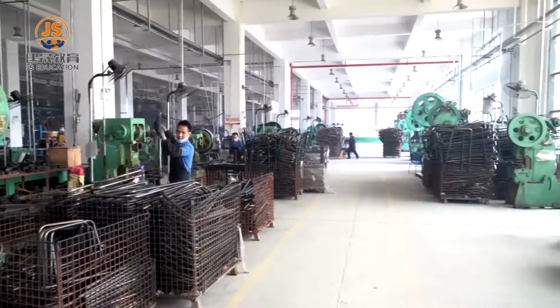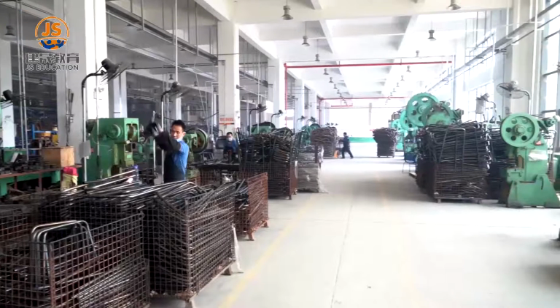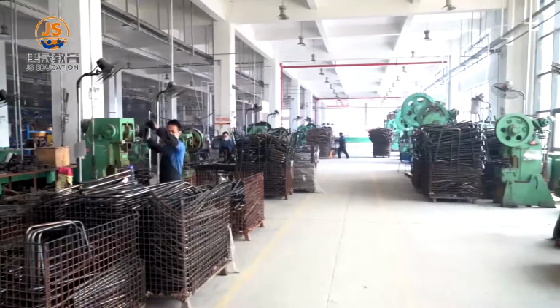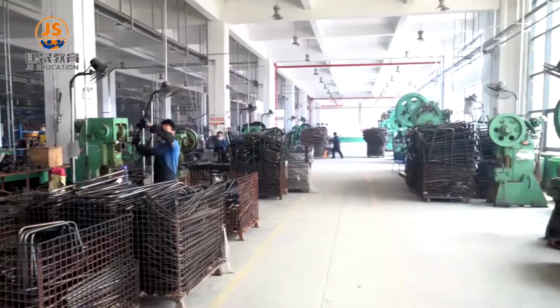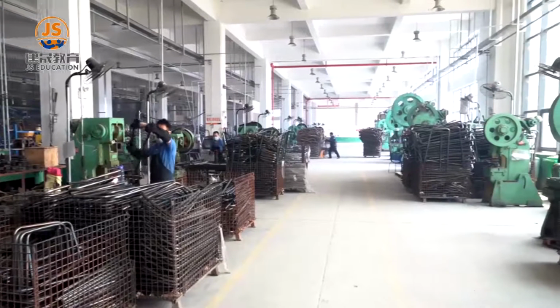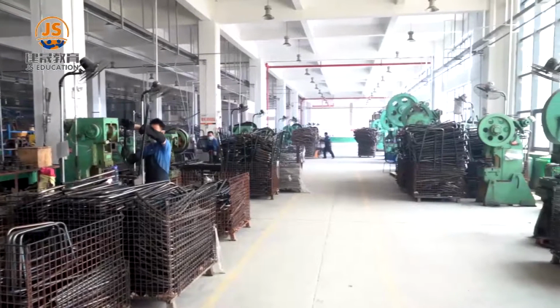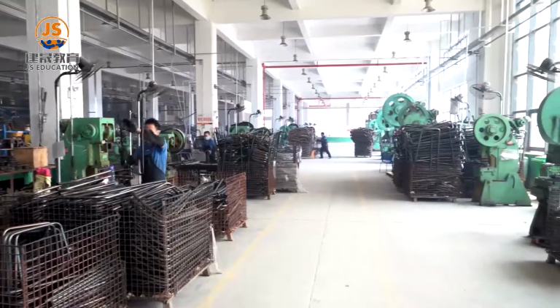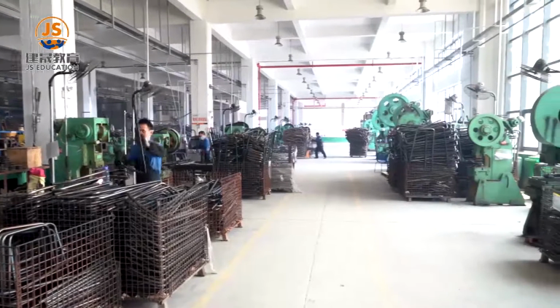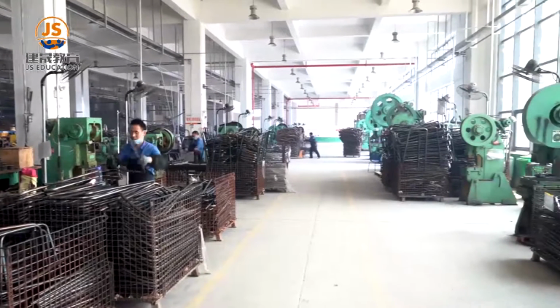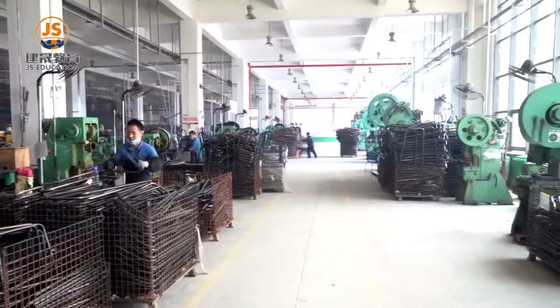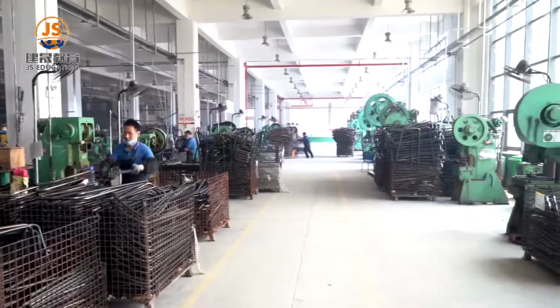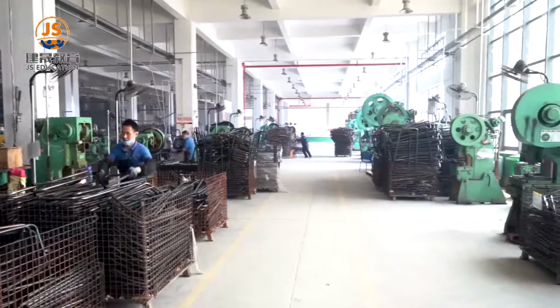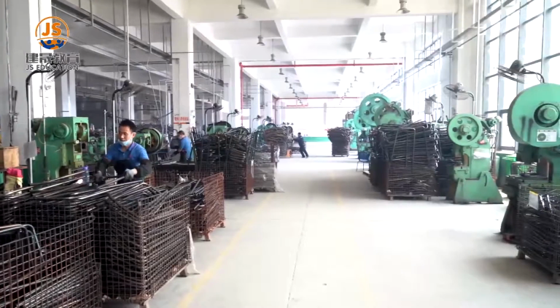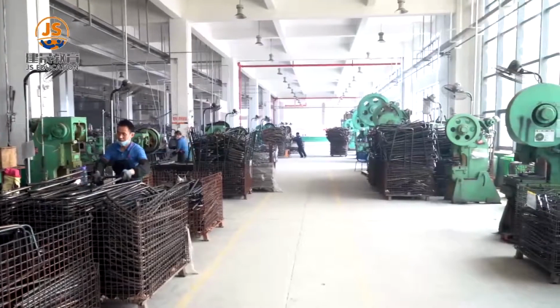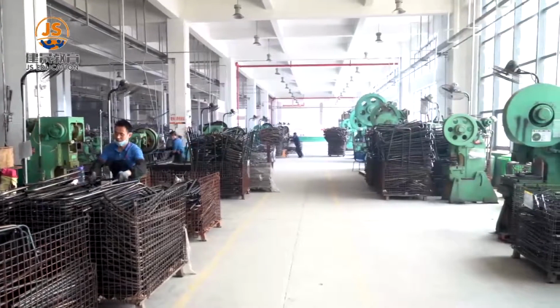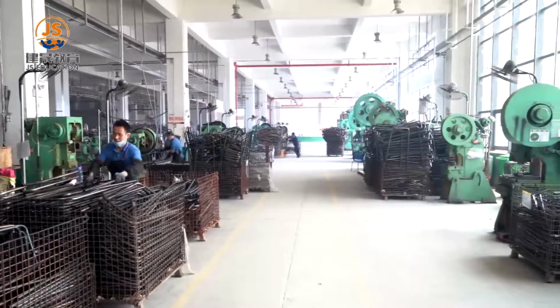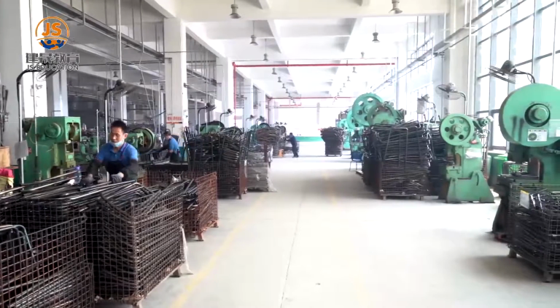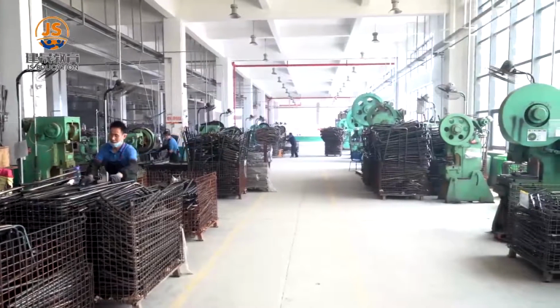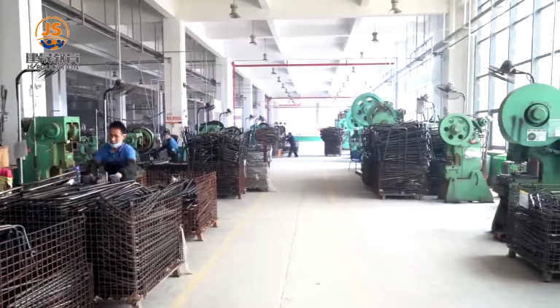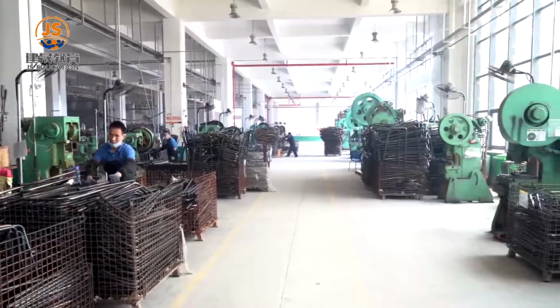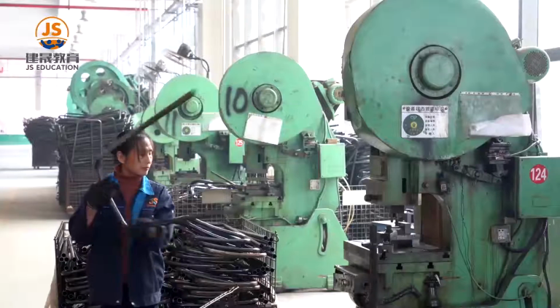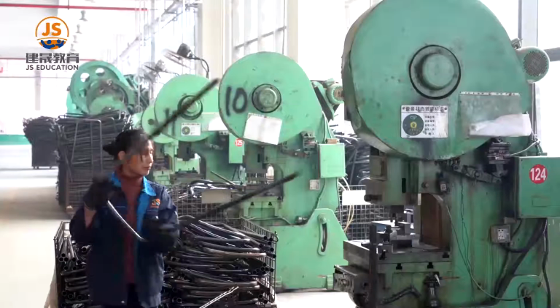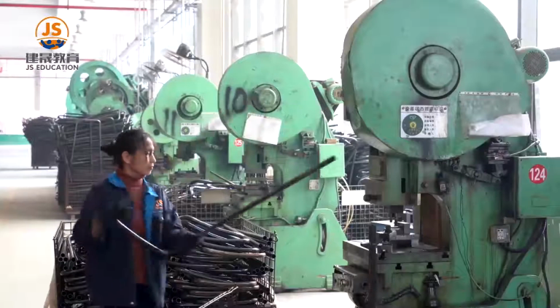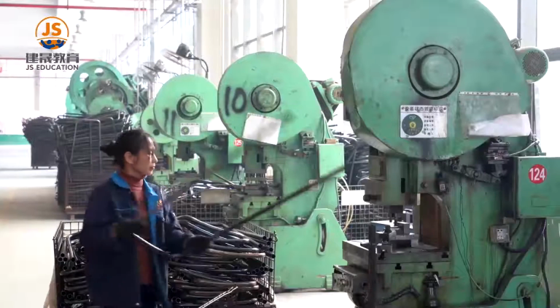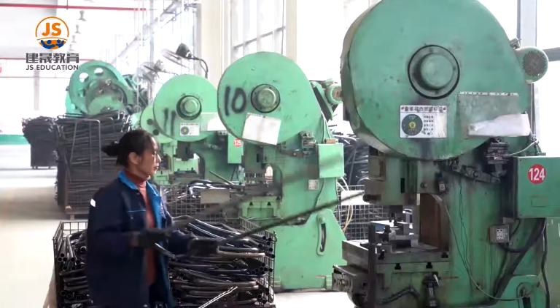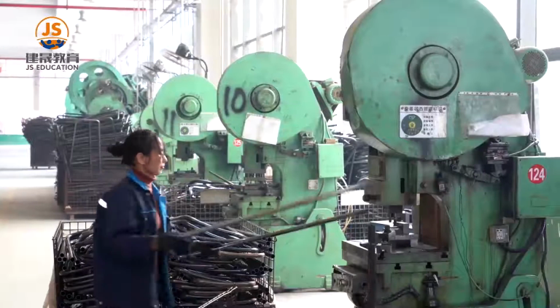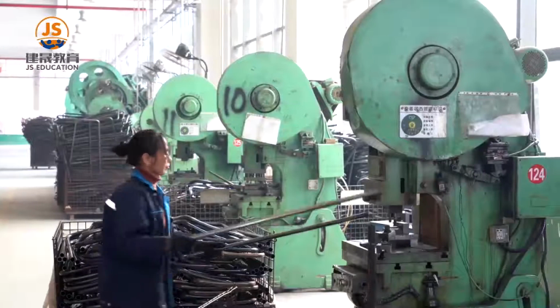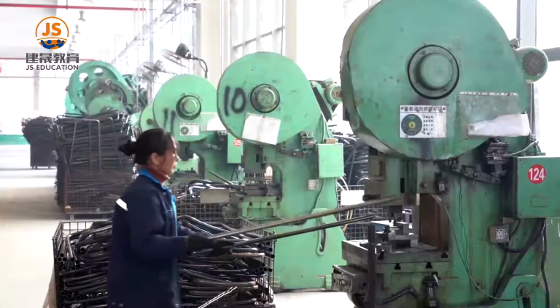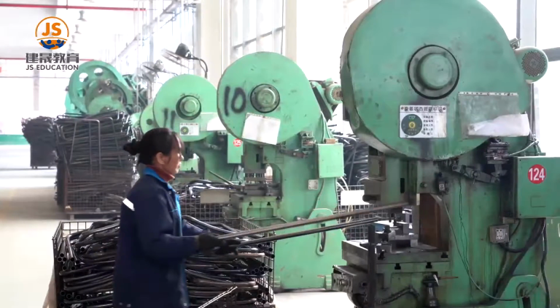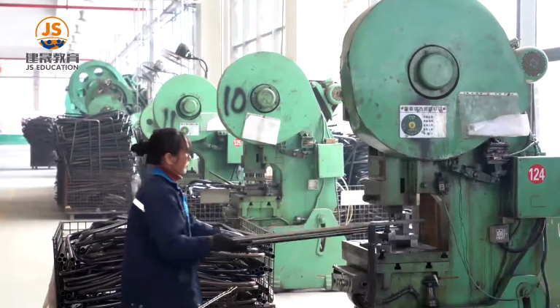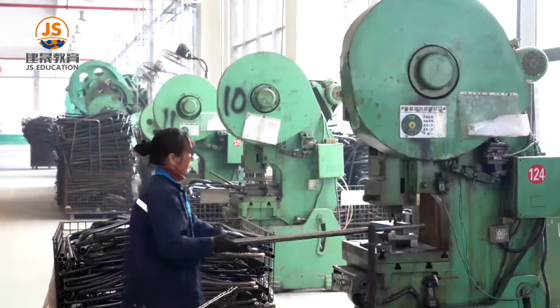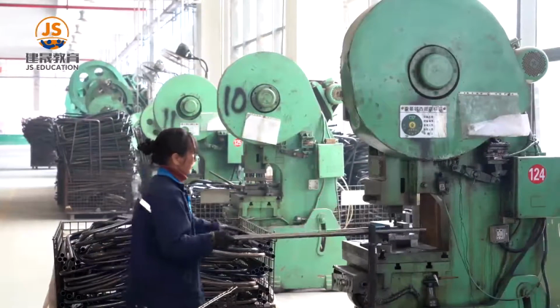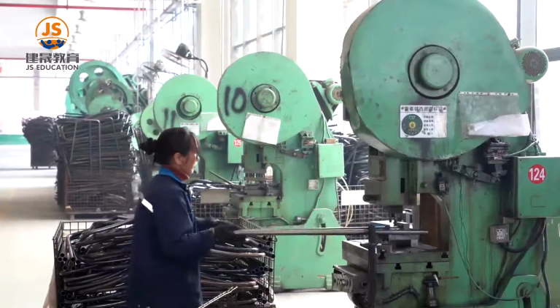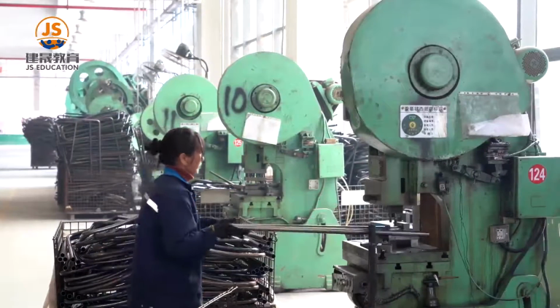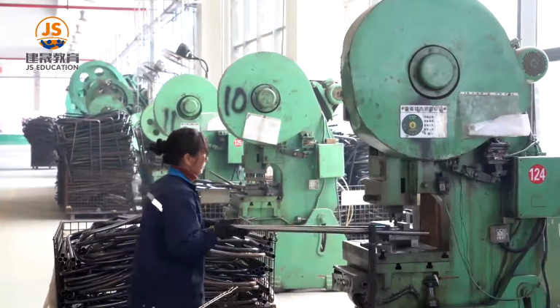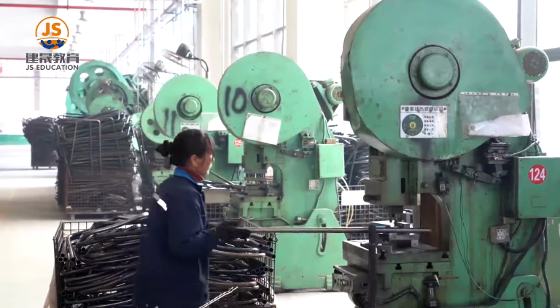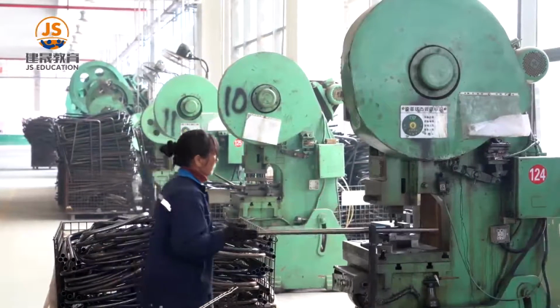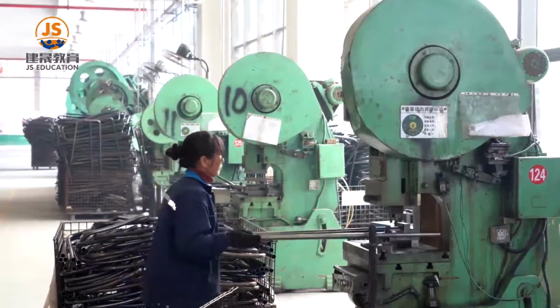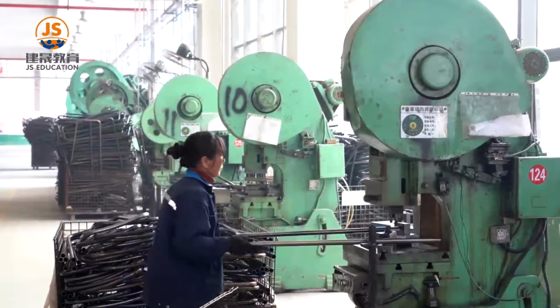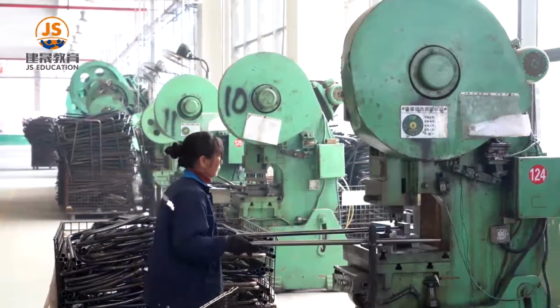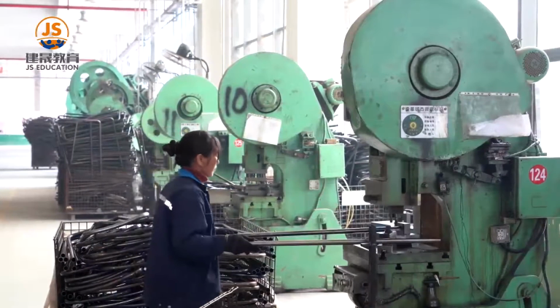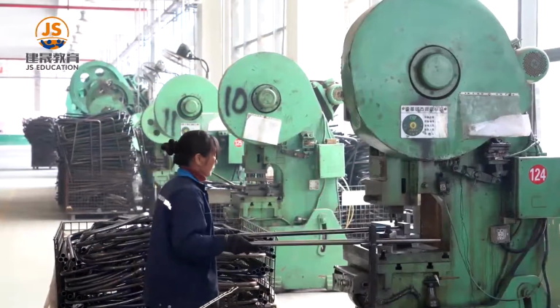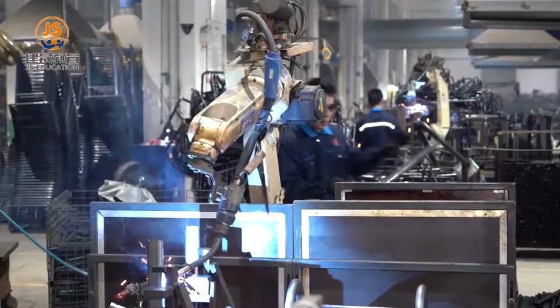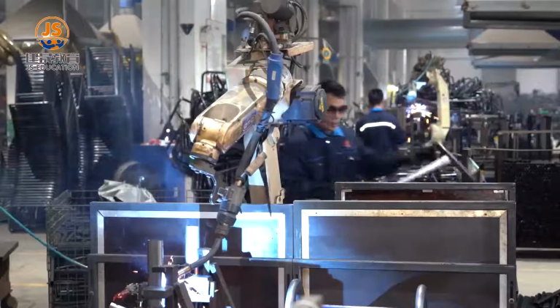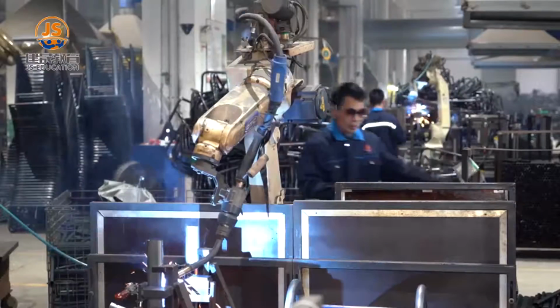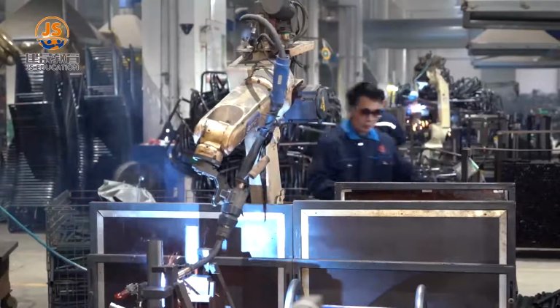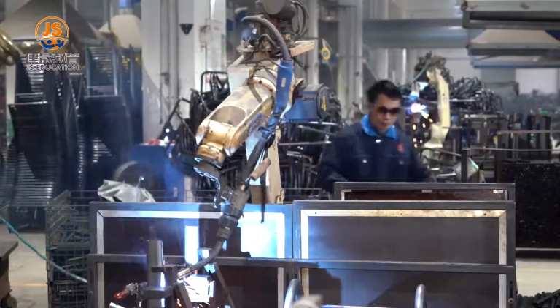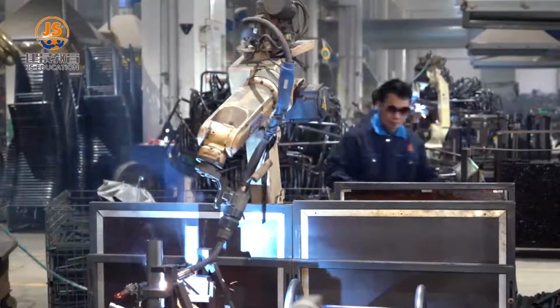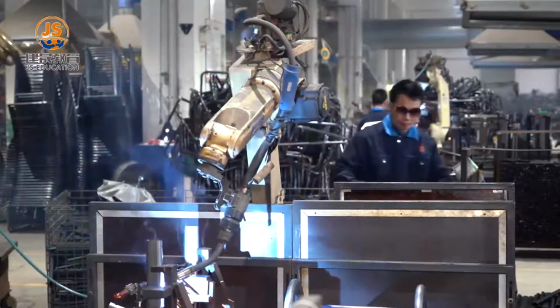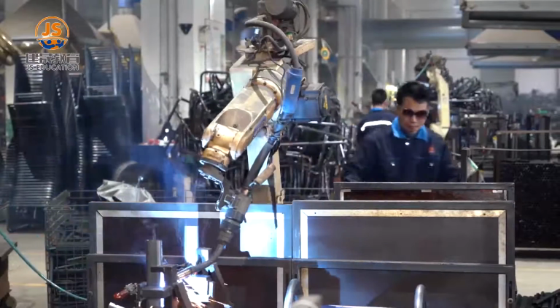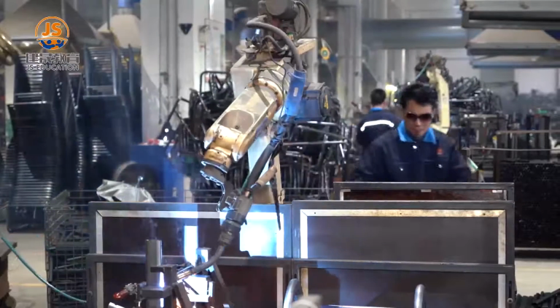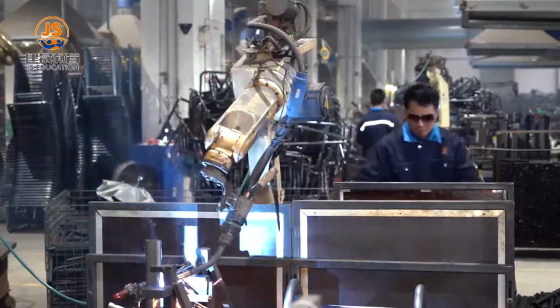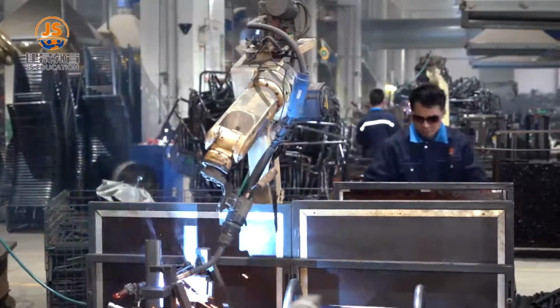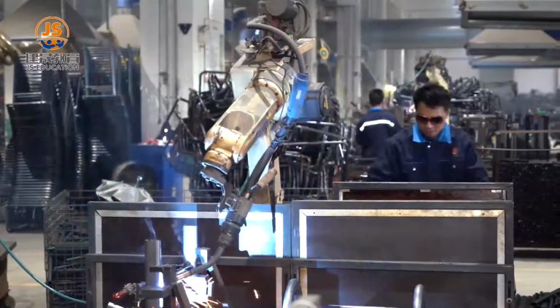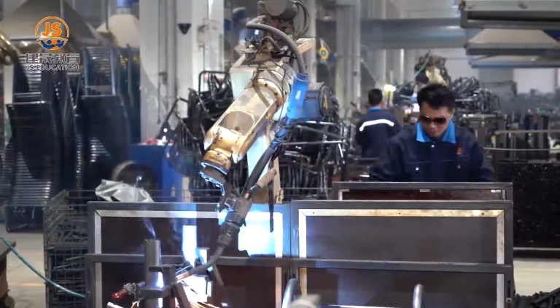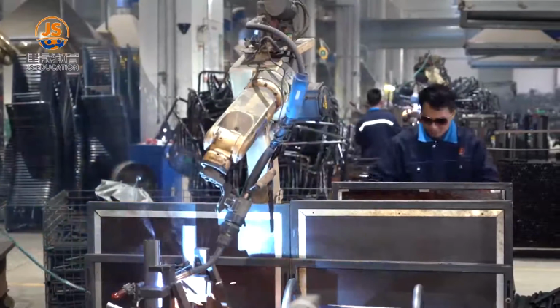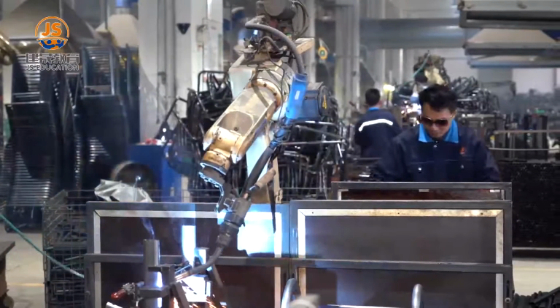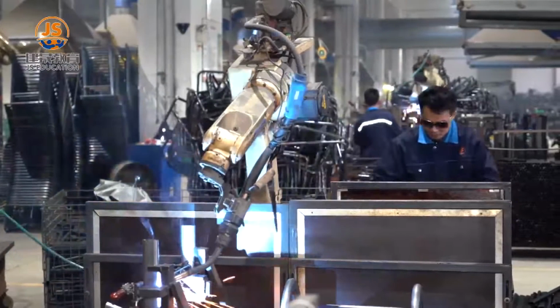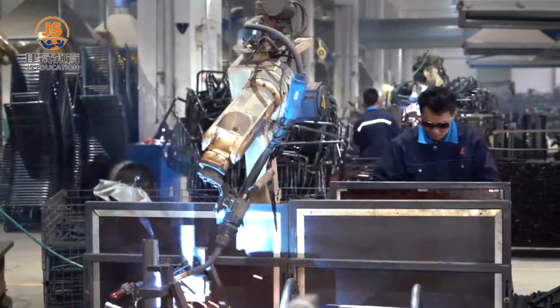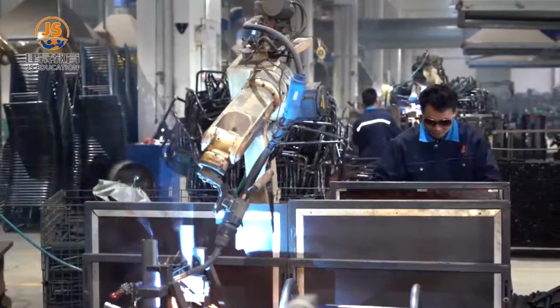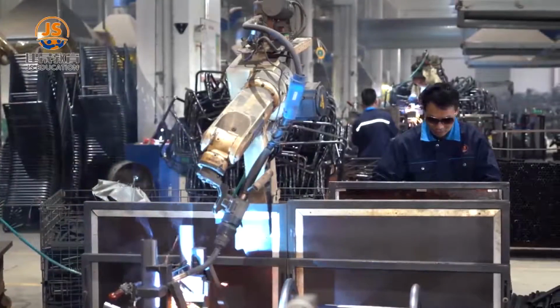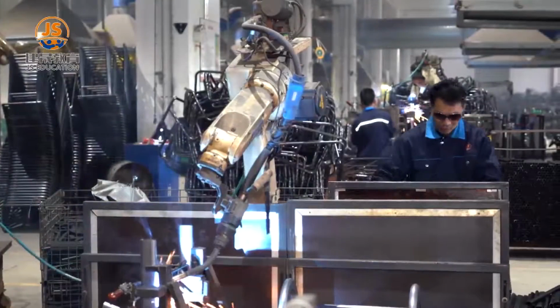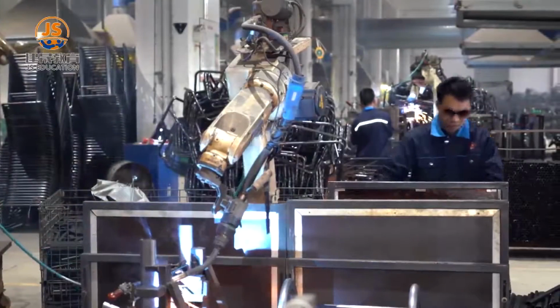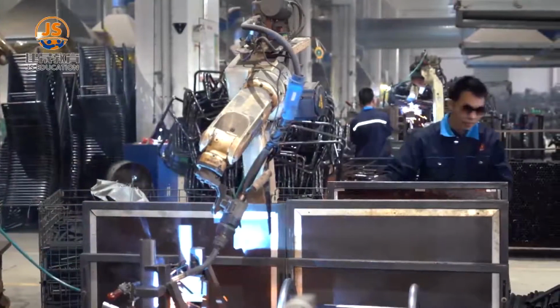The student desk design includes a book drawer and school bag hook, and is very convenient for students to use.